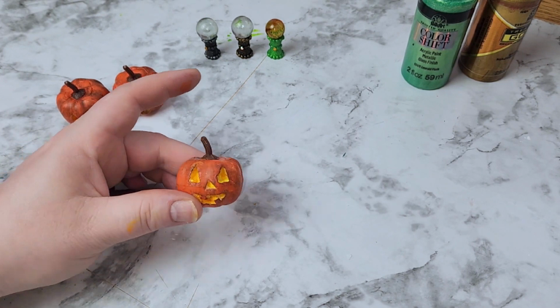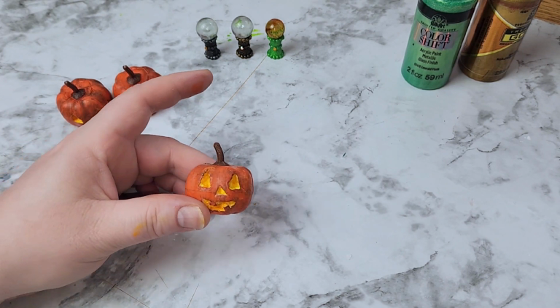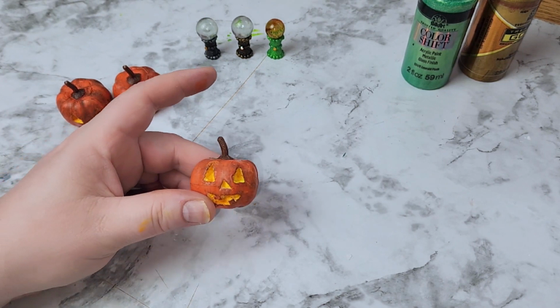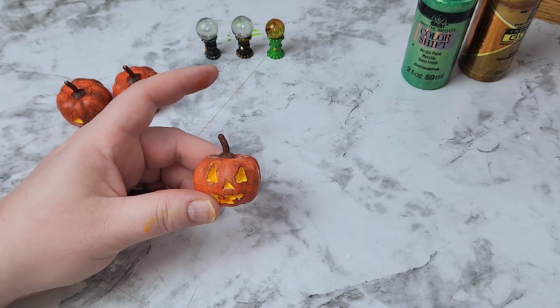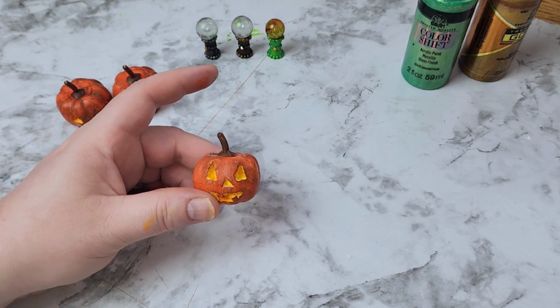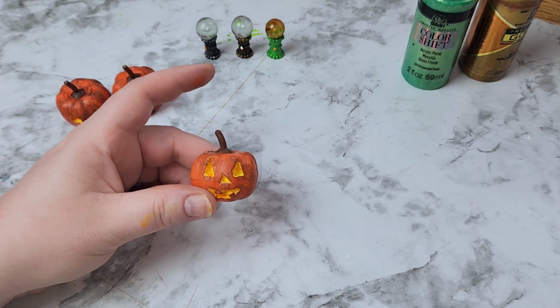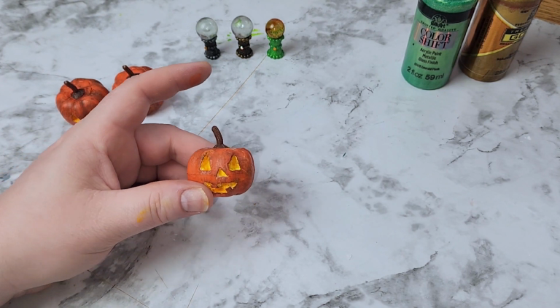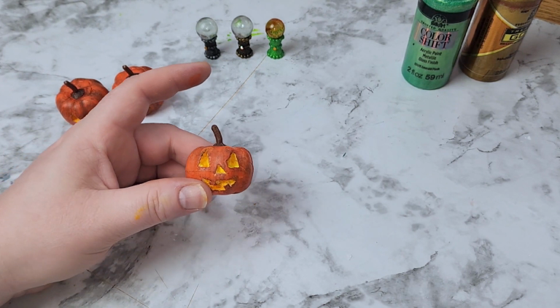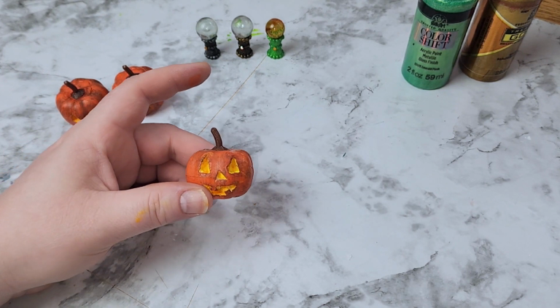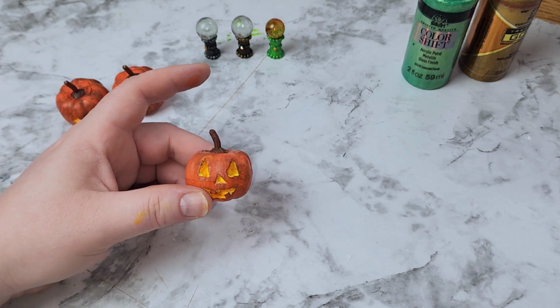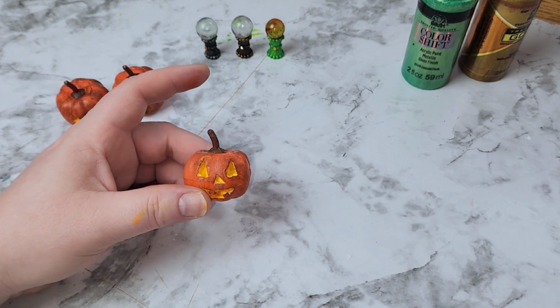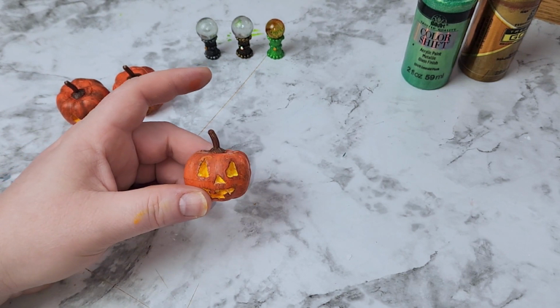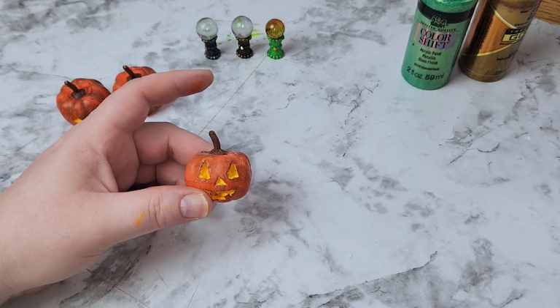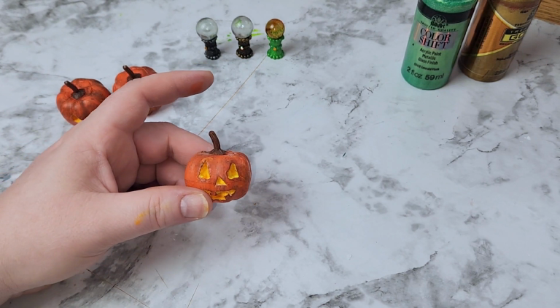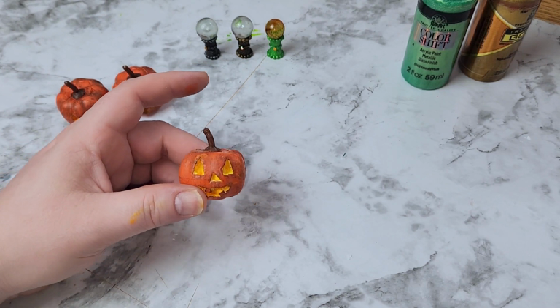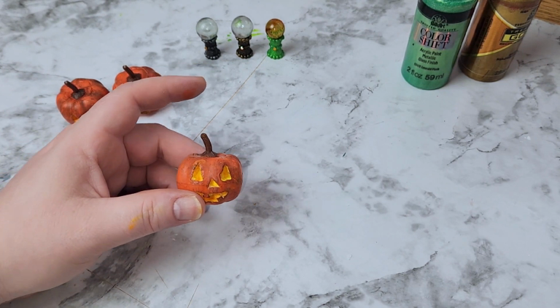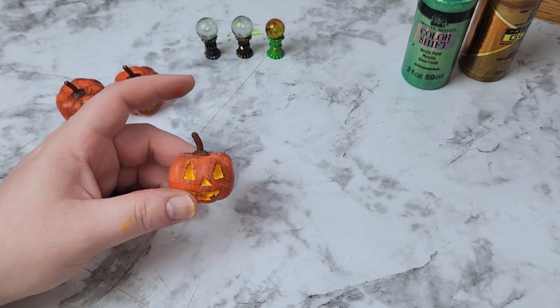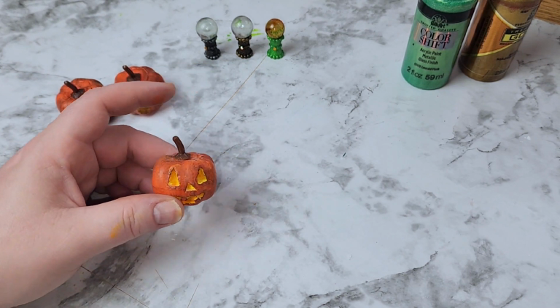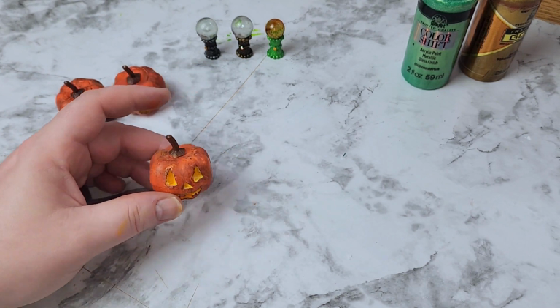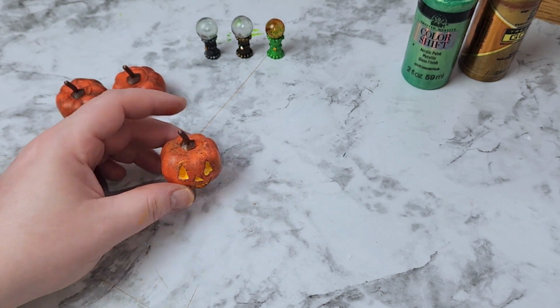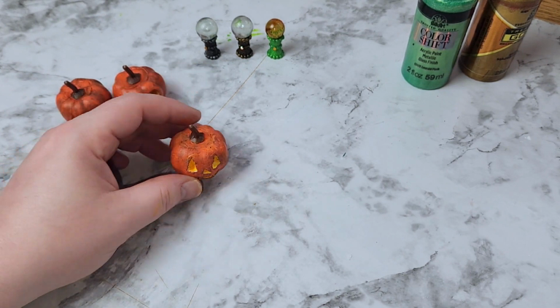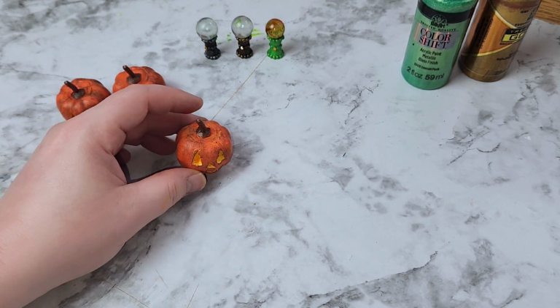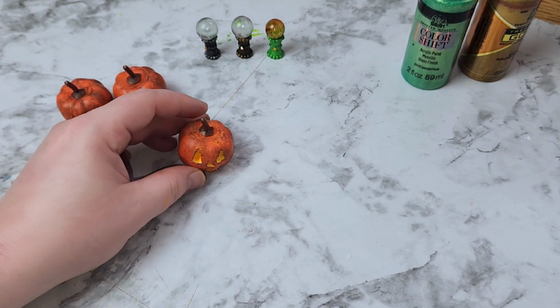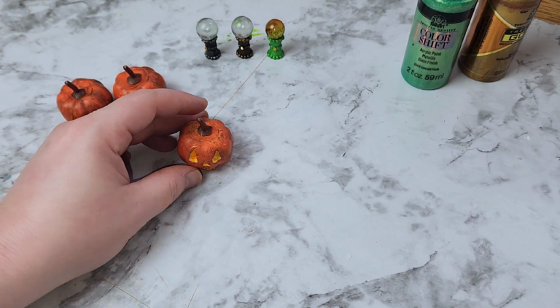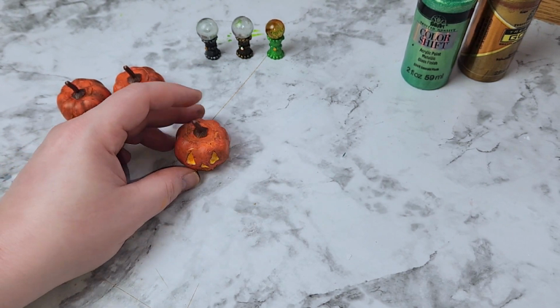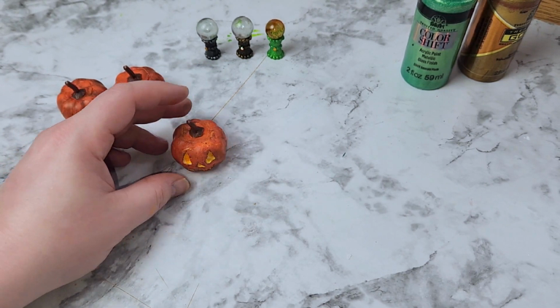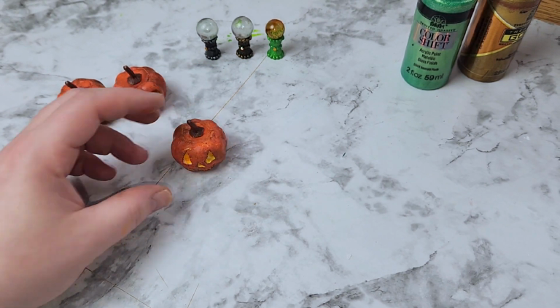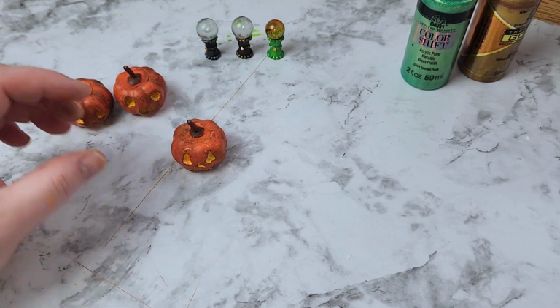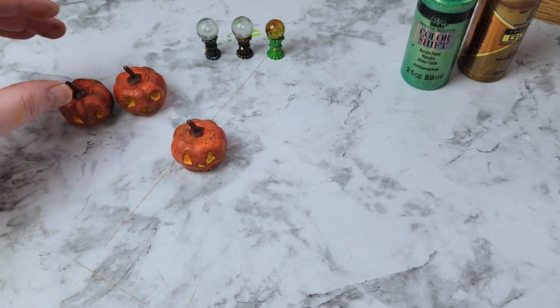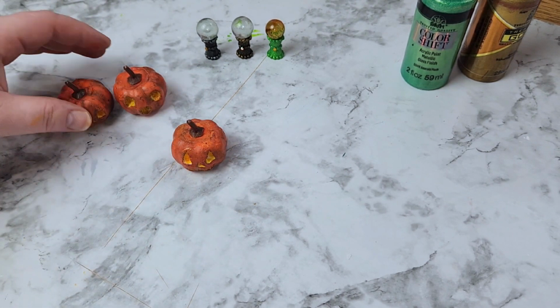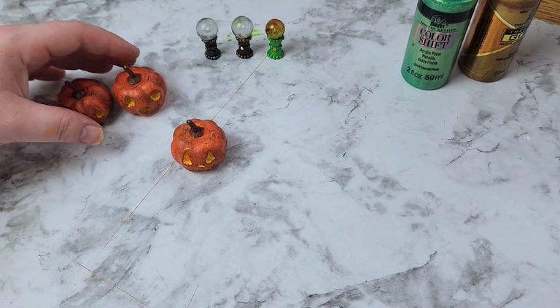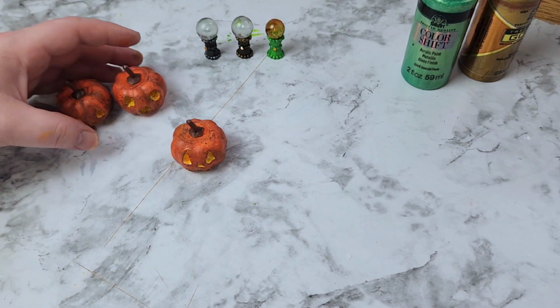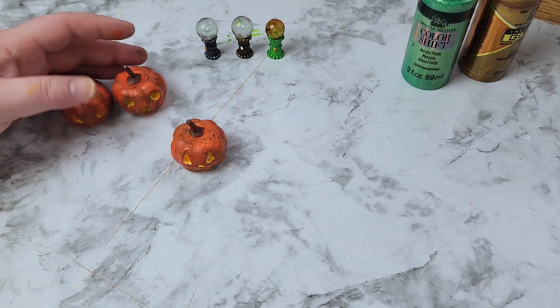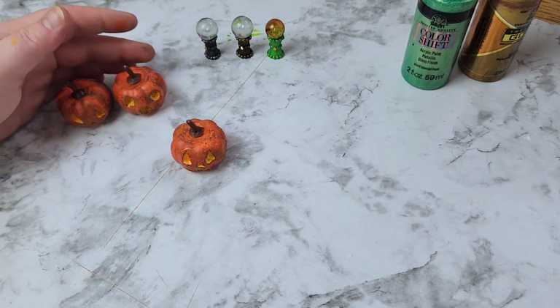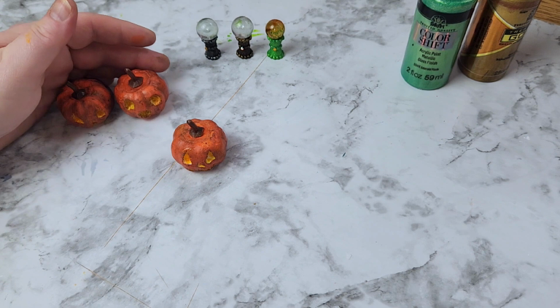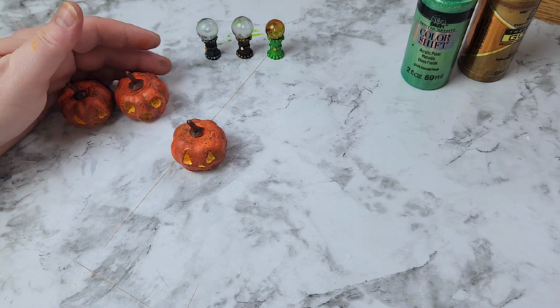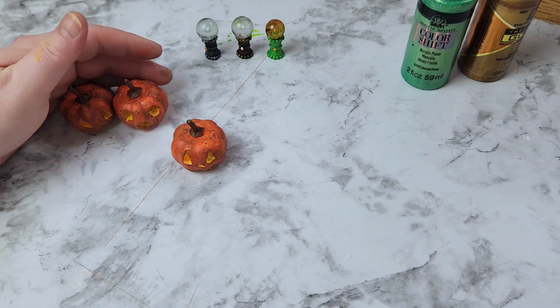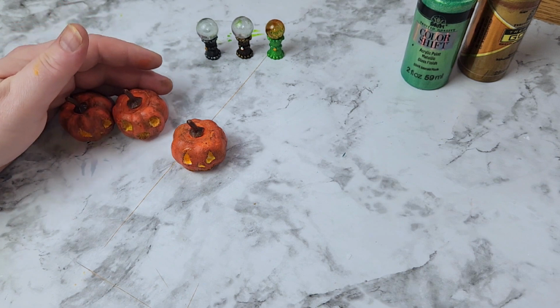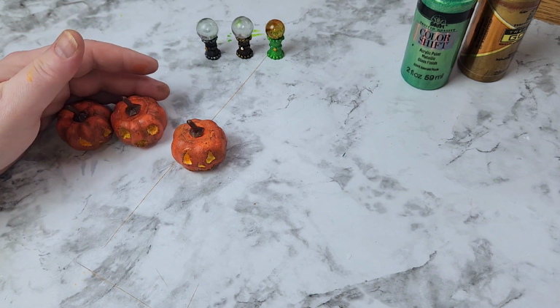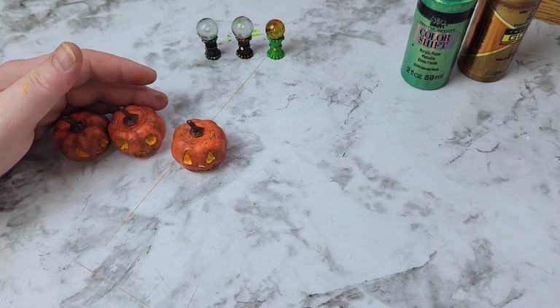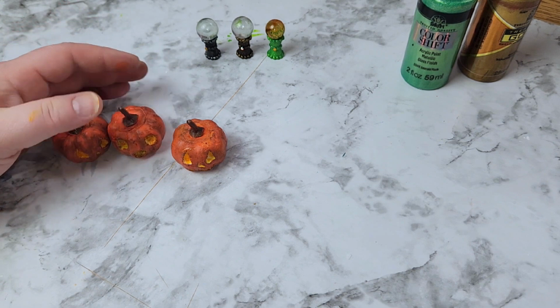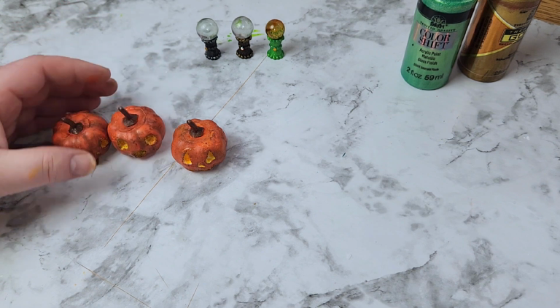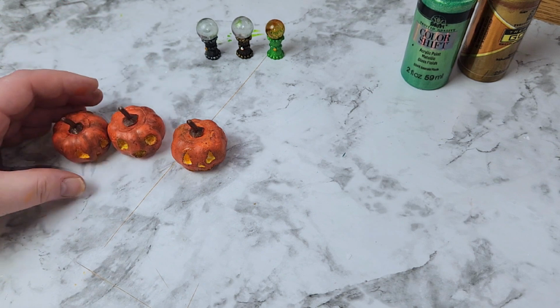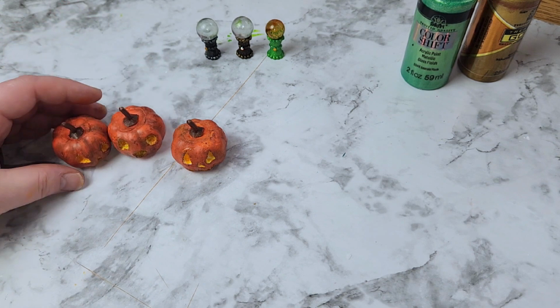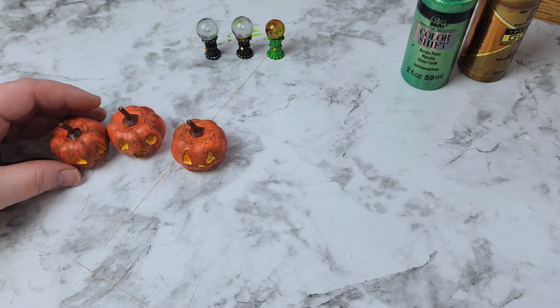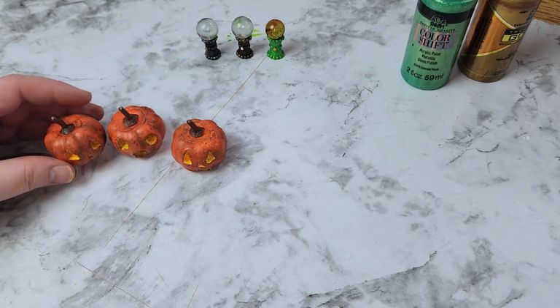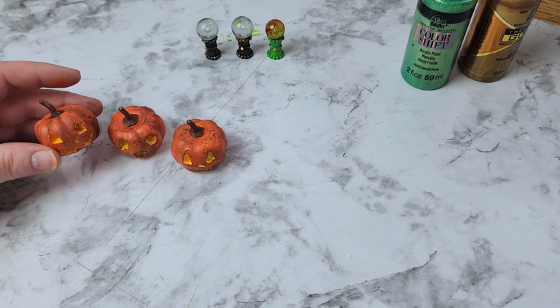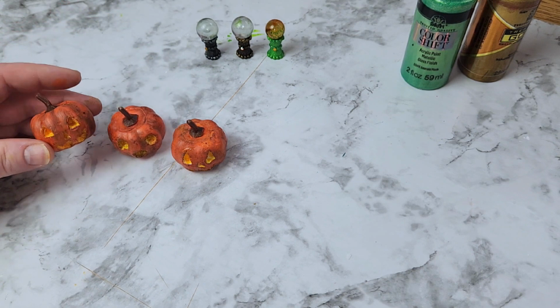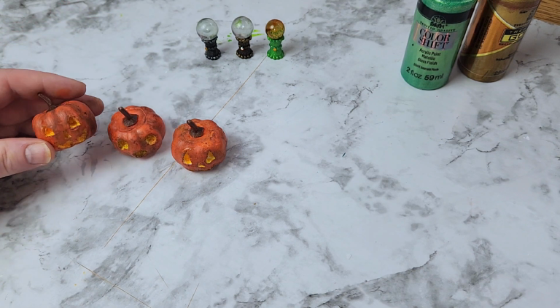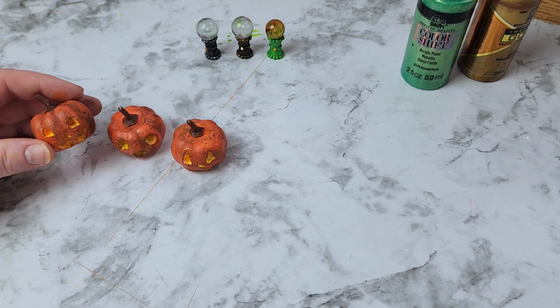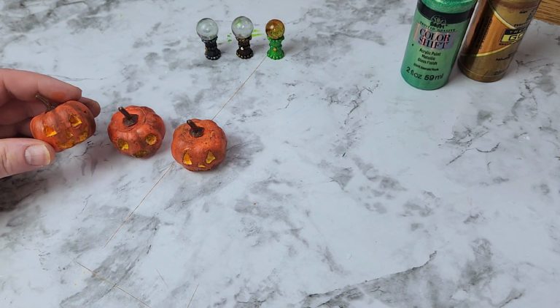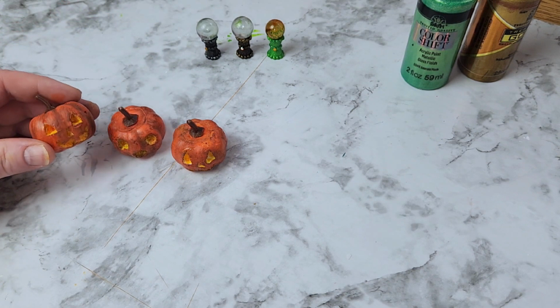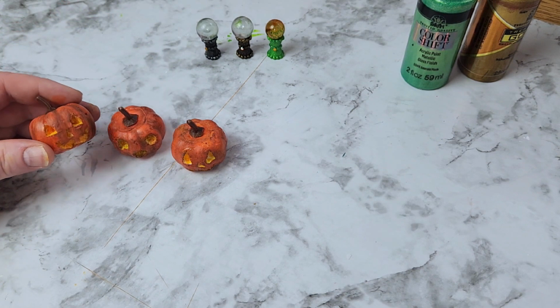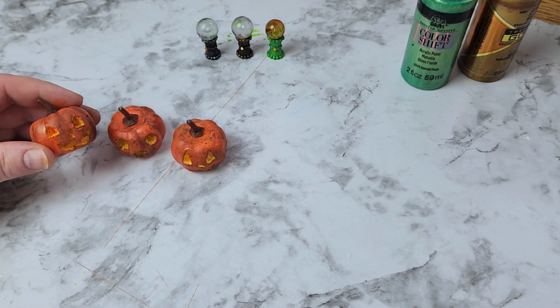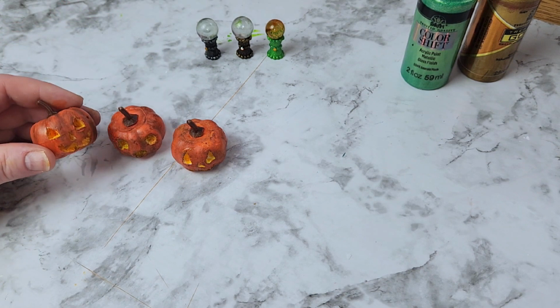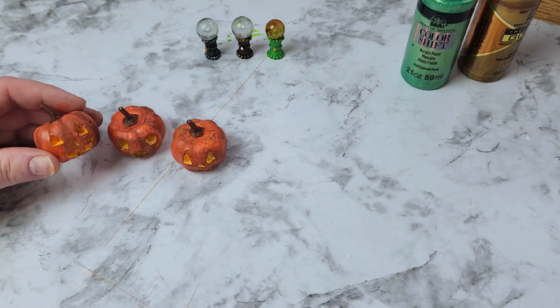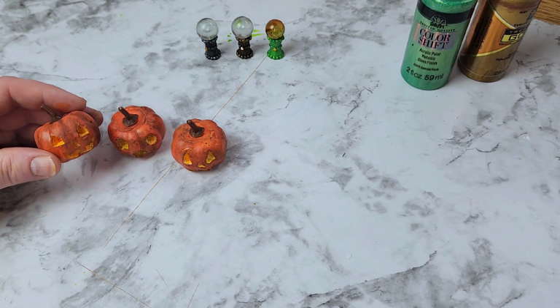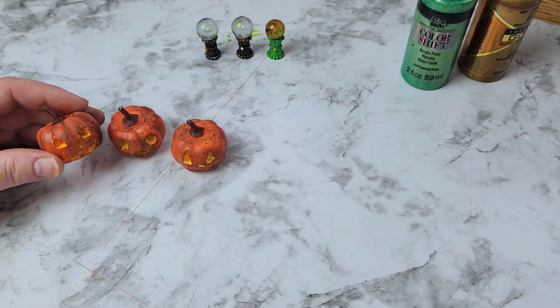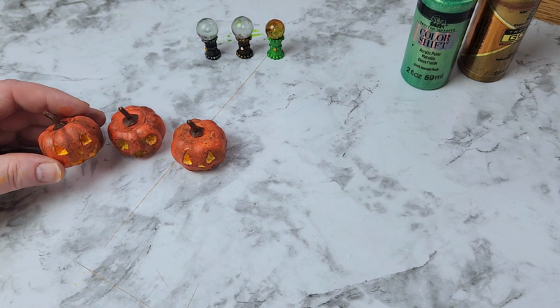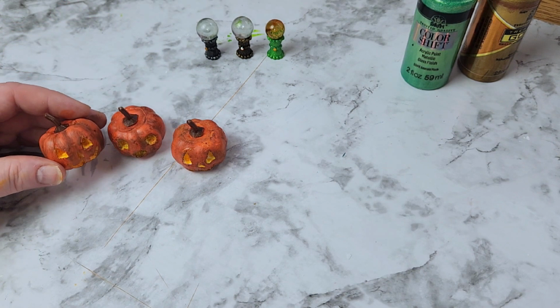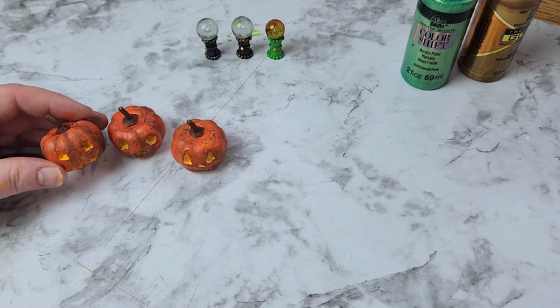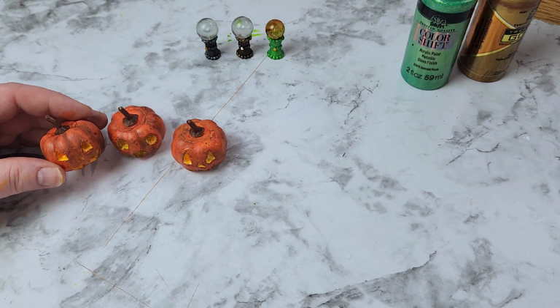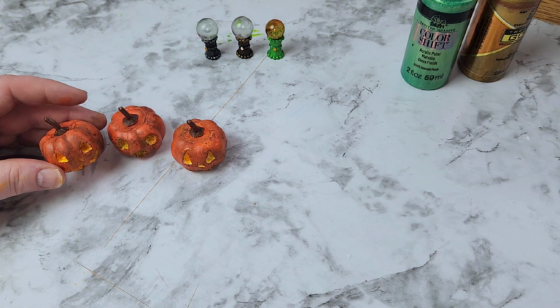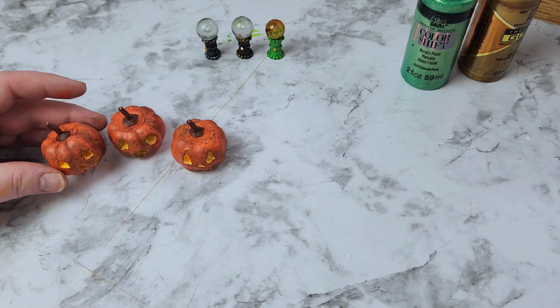That is pretty much it for this little pumpkin. I thought it was so much fun to make and they look super creepy and perfect for Halloween in the doll house.